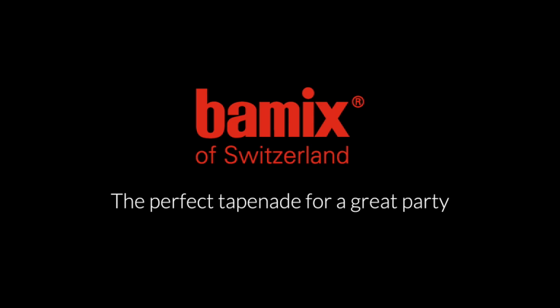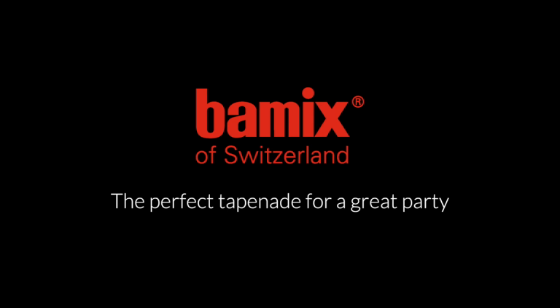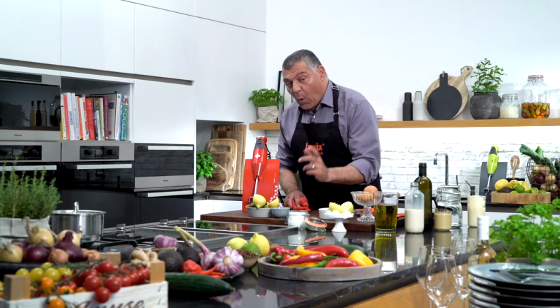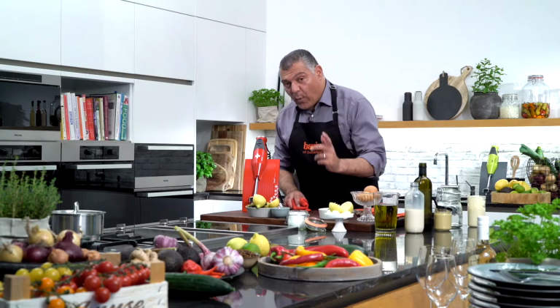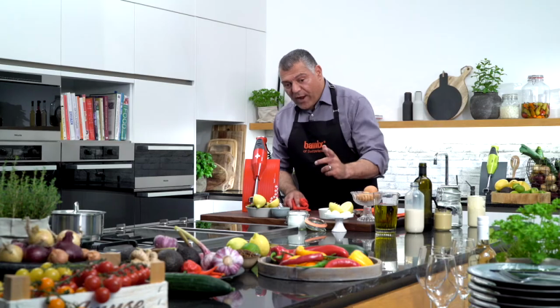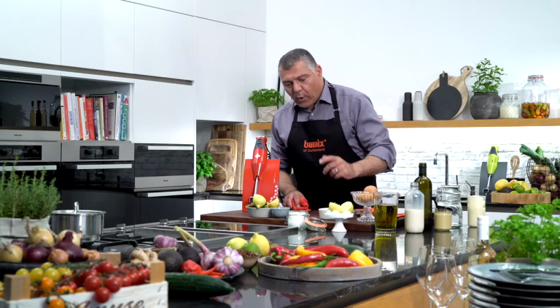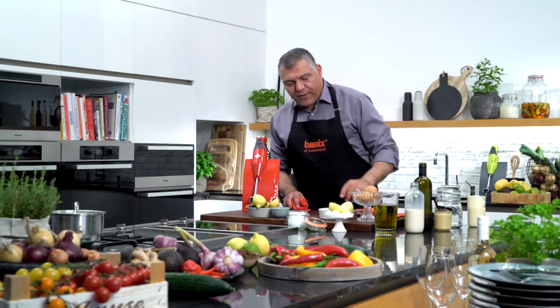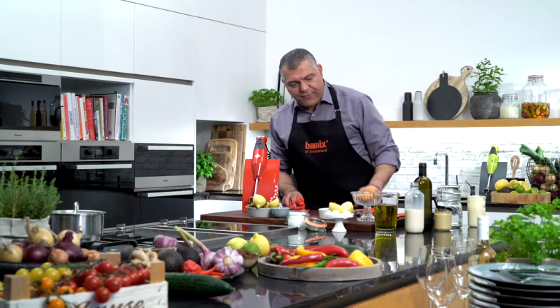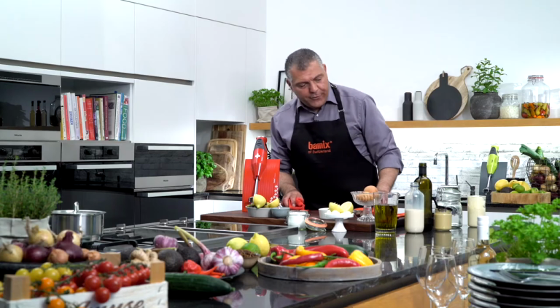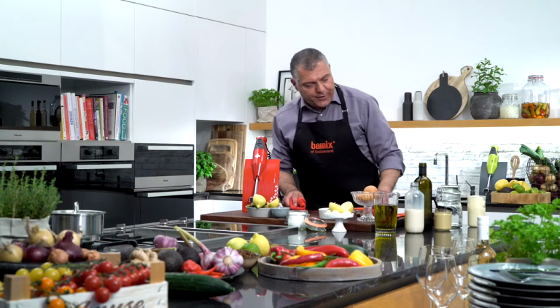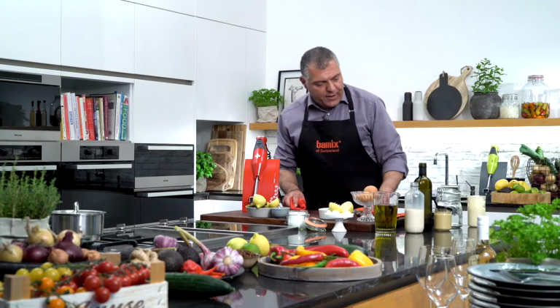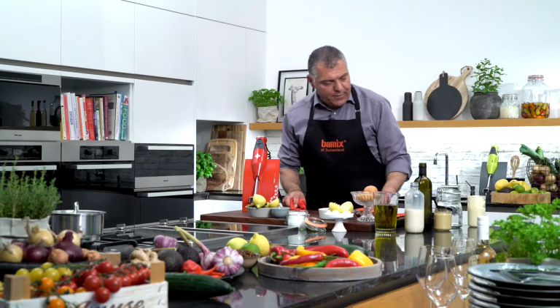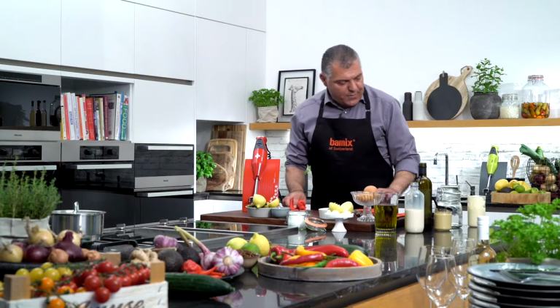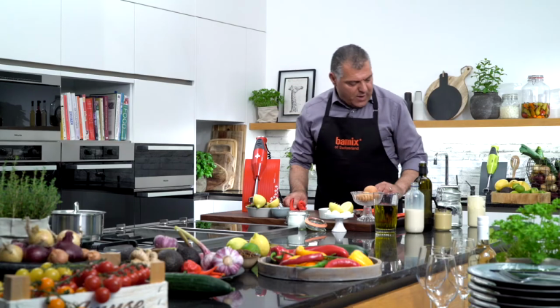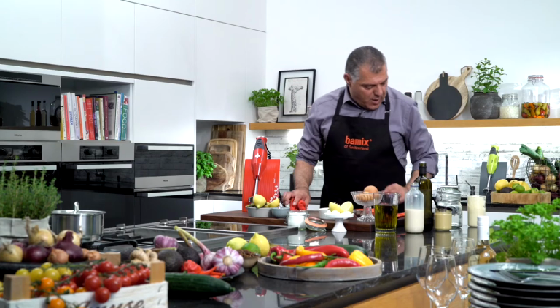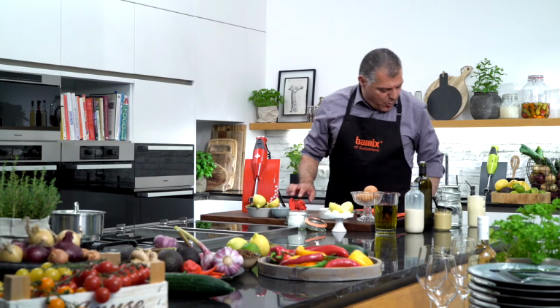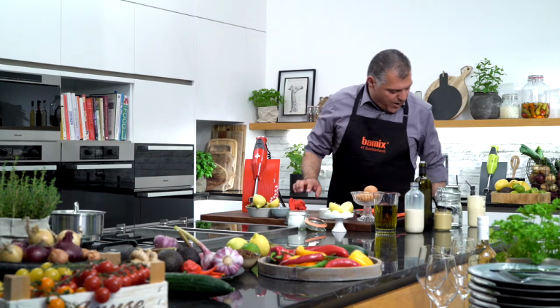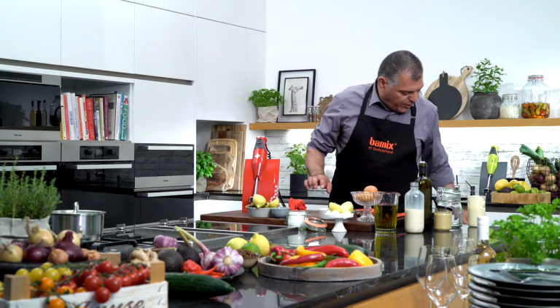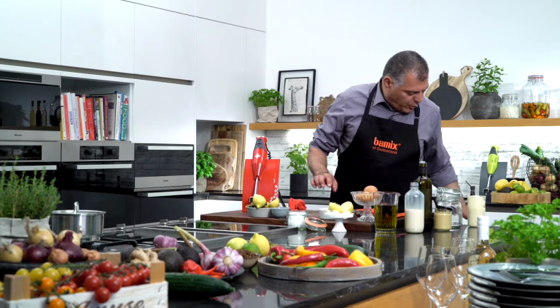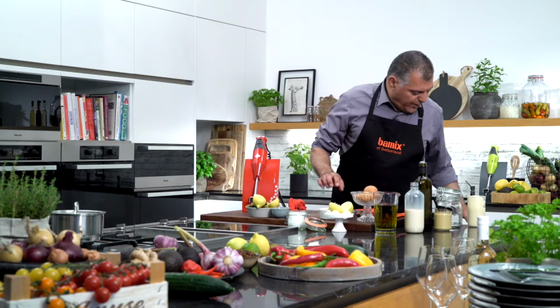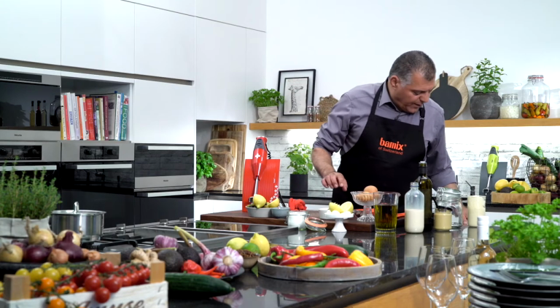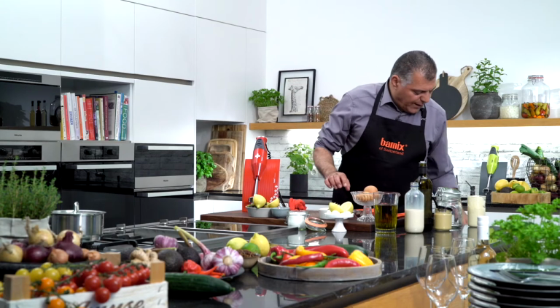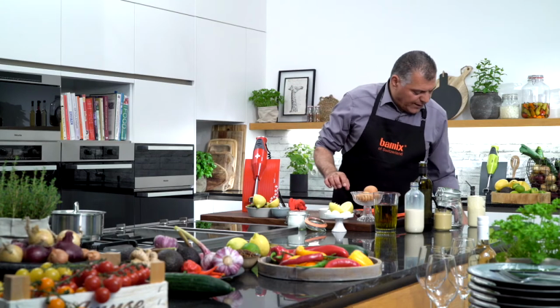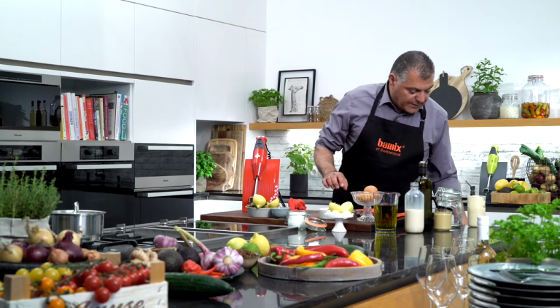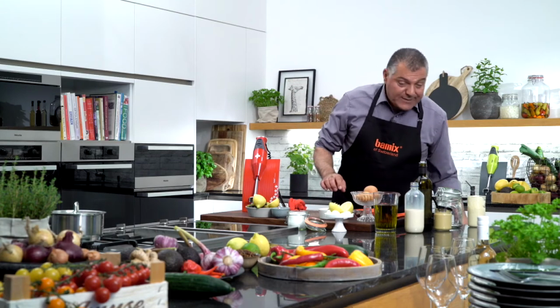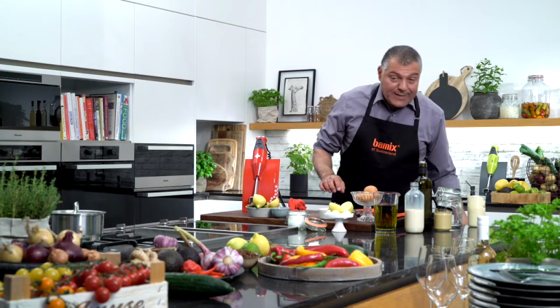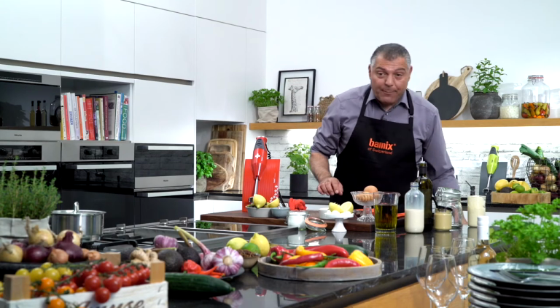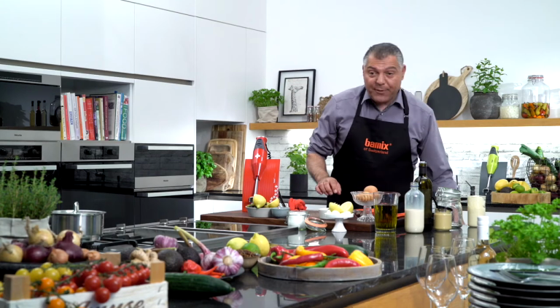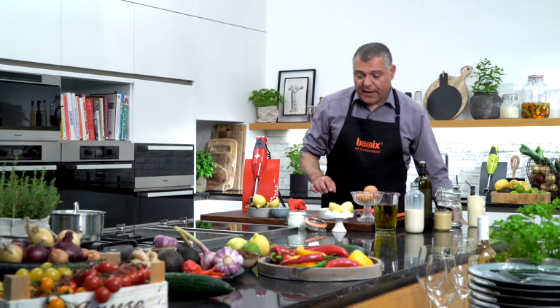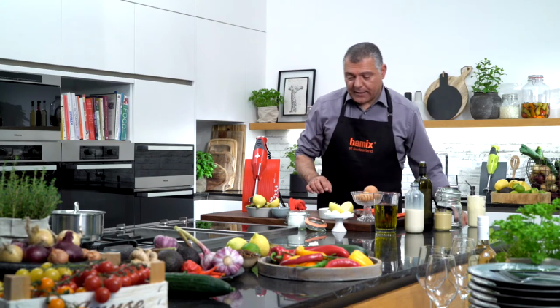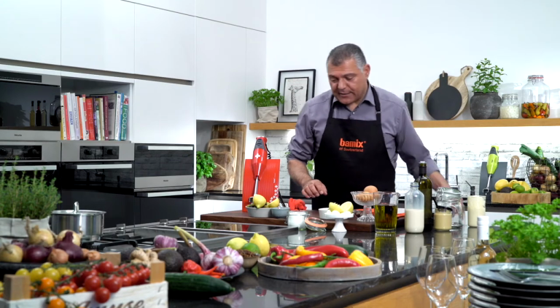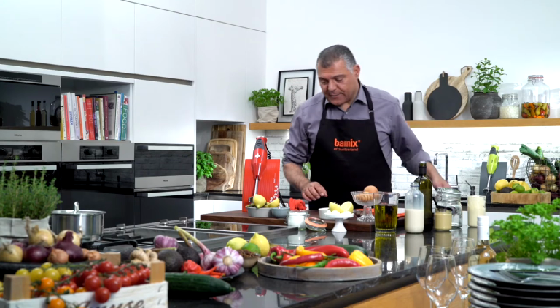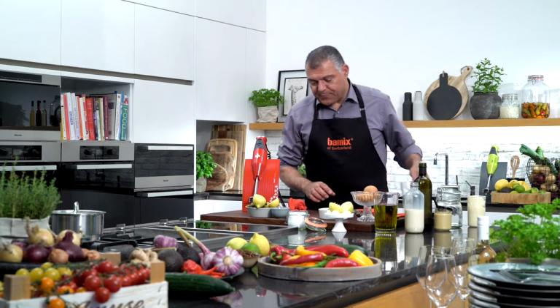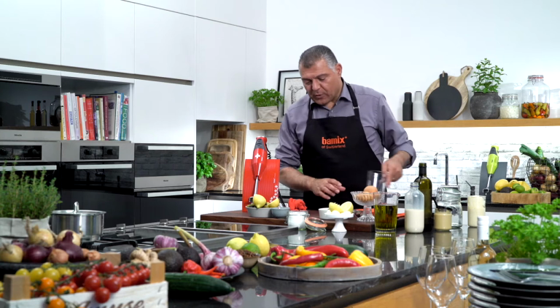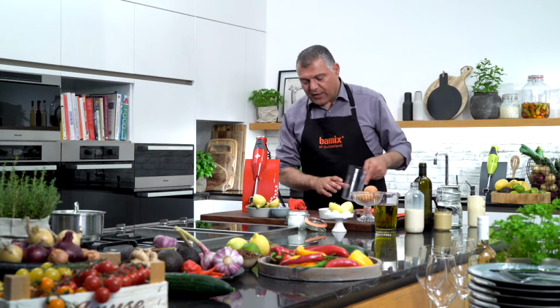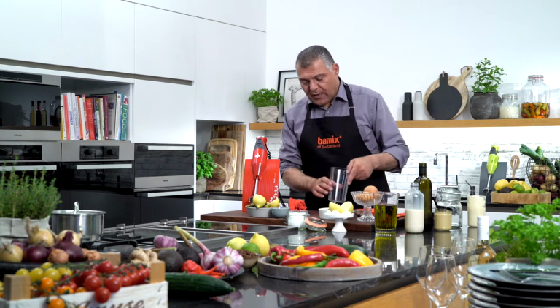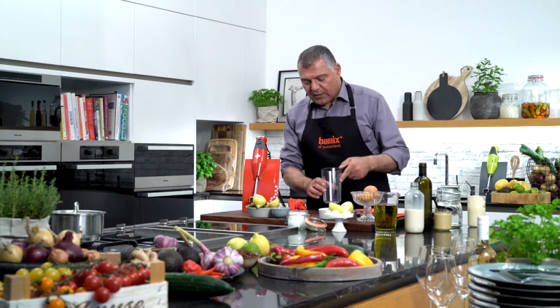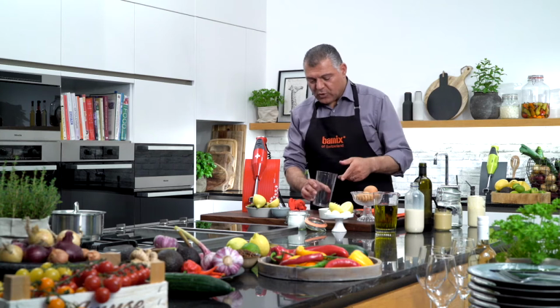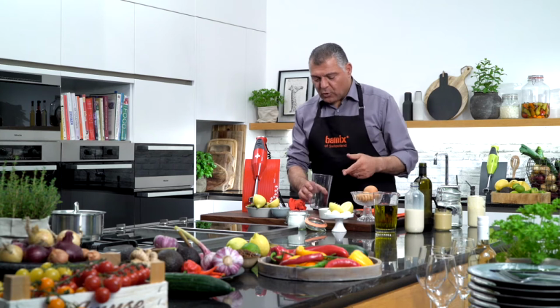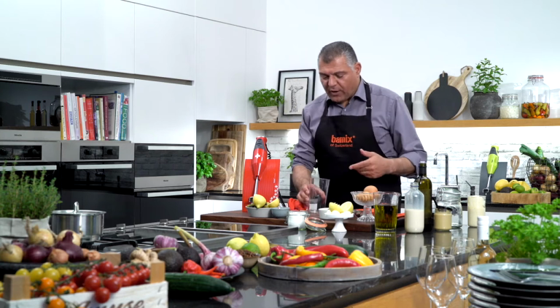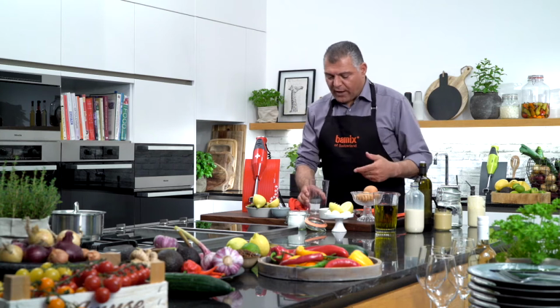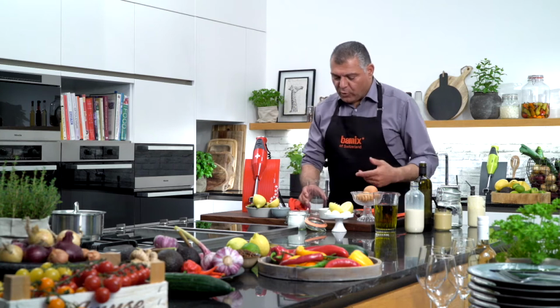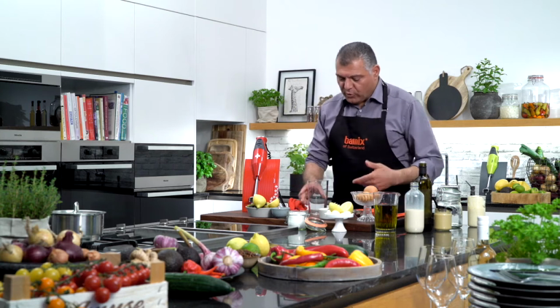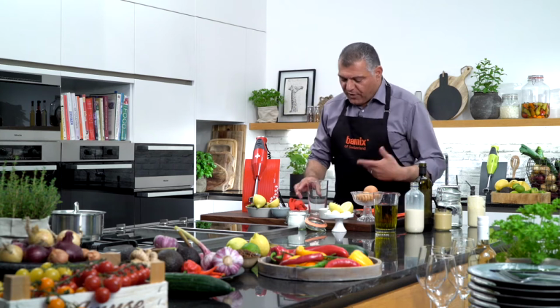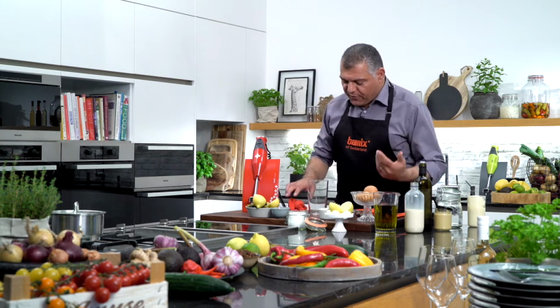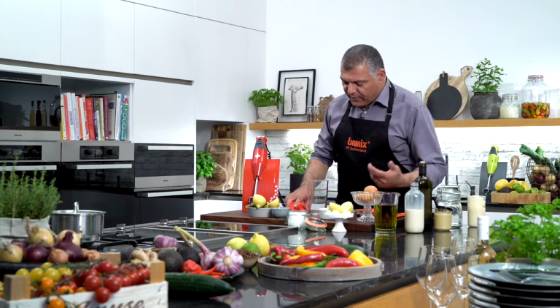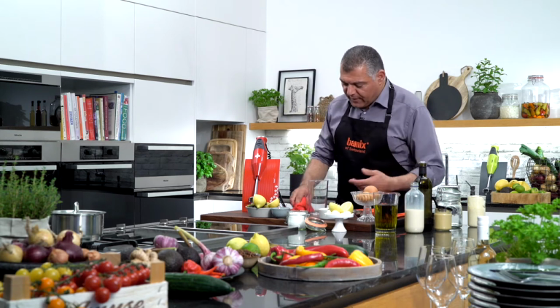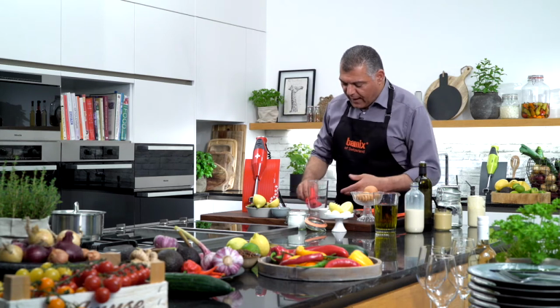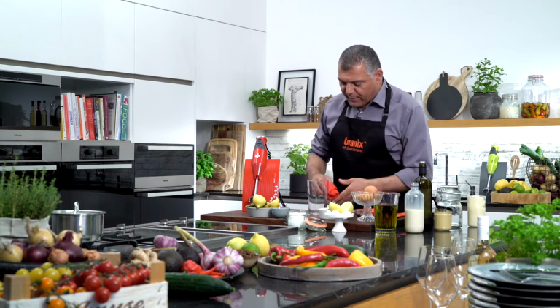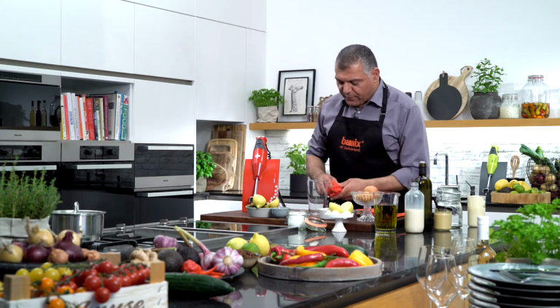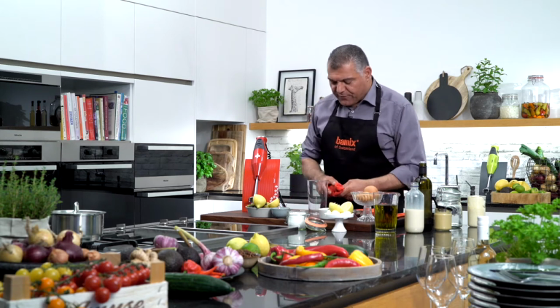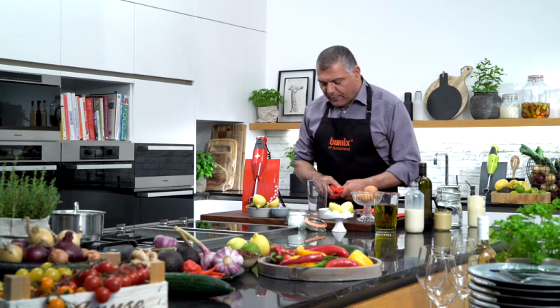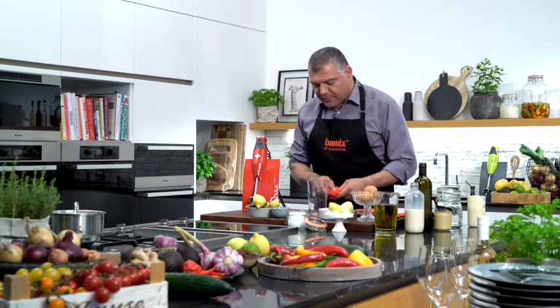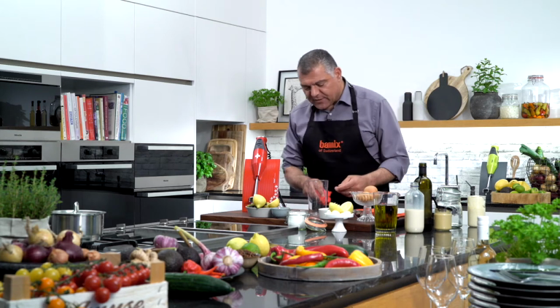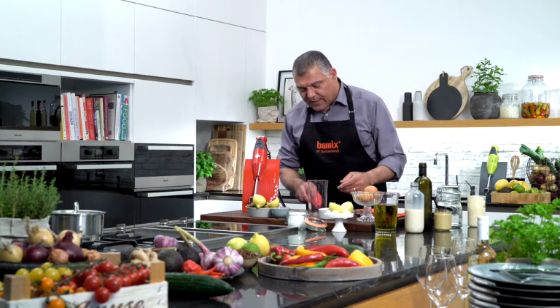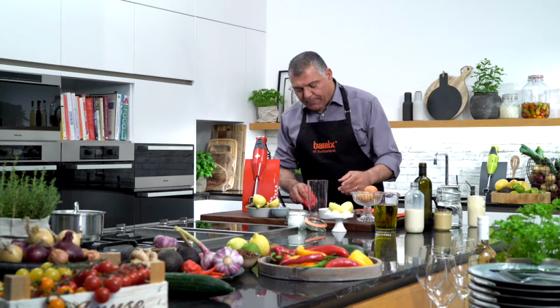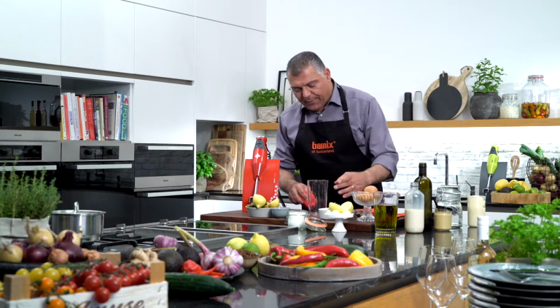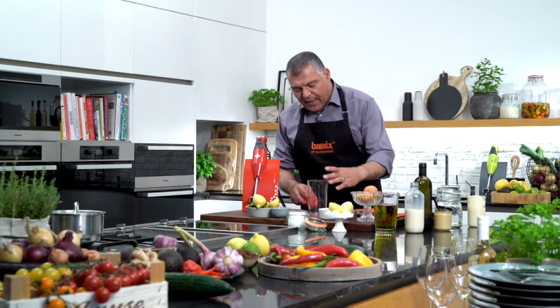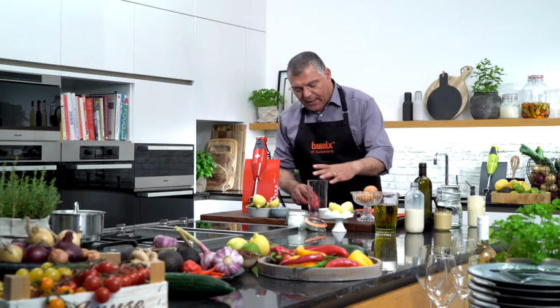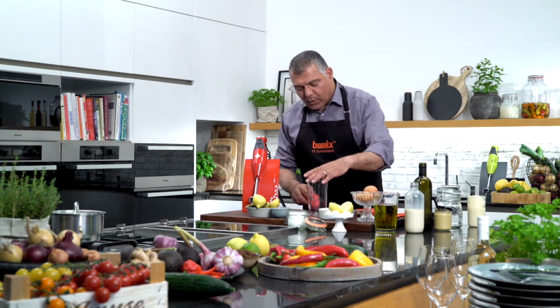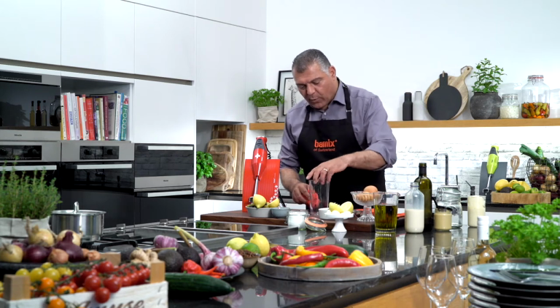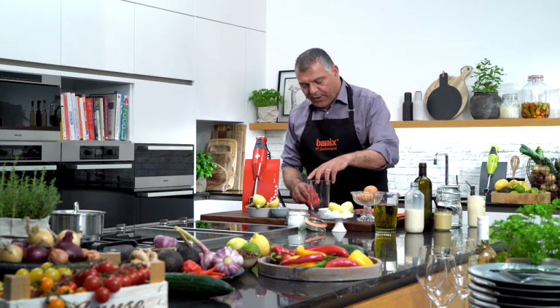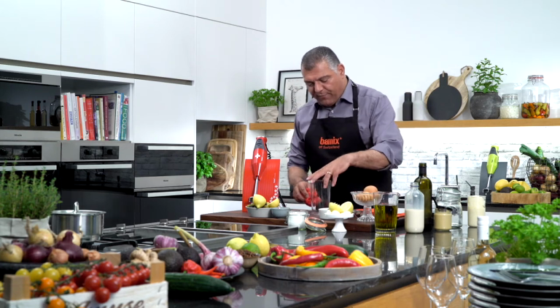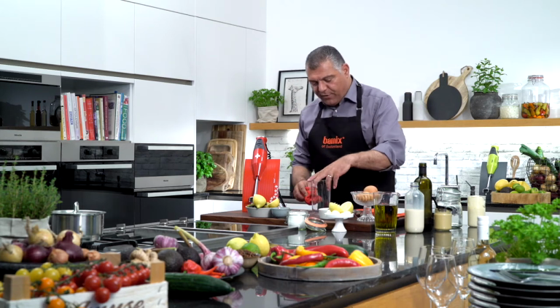We are going further — we are doing a tapenade. You can do different kinds of dips: tapenade or whatever.